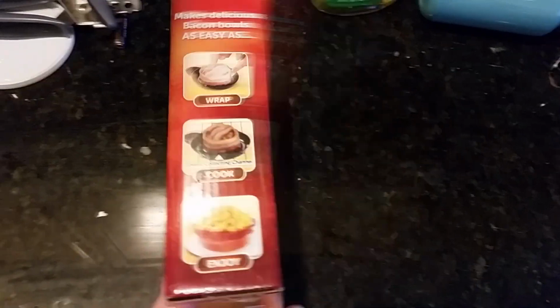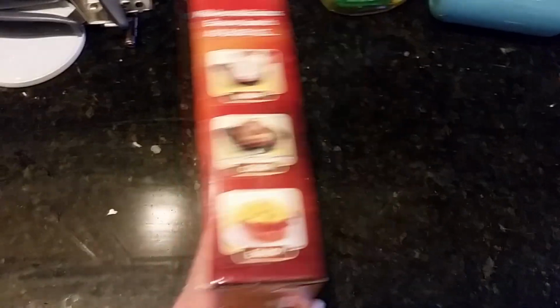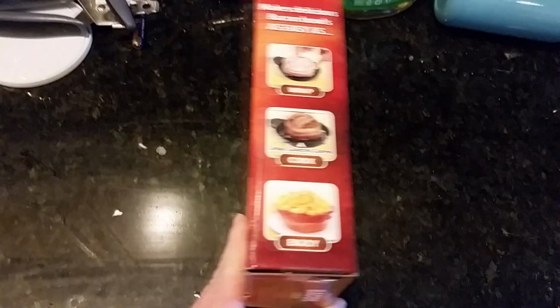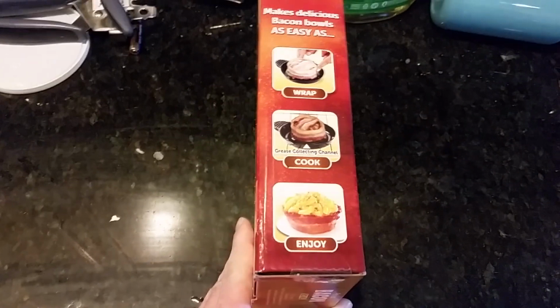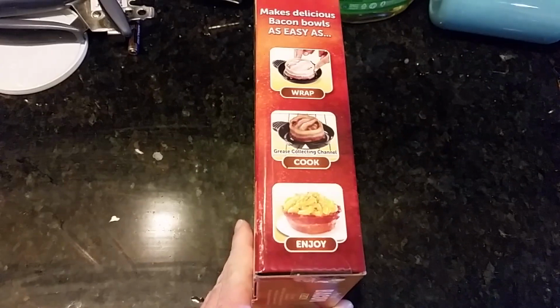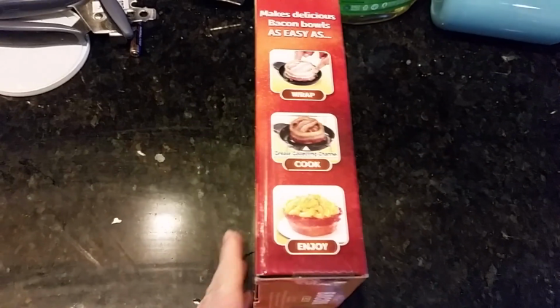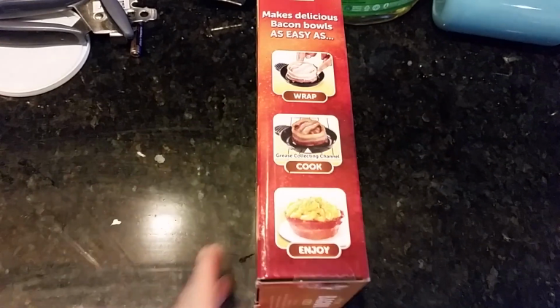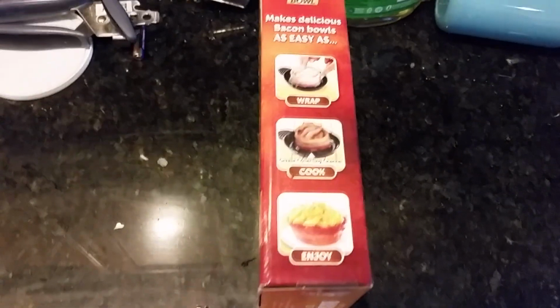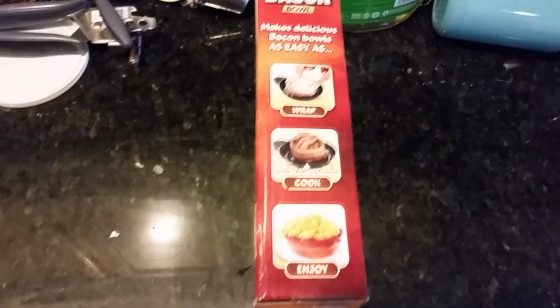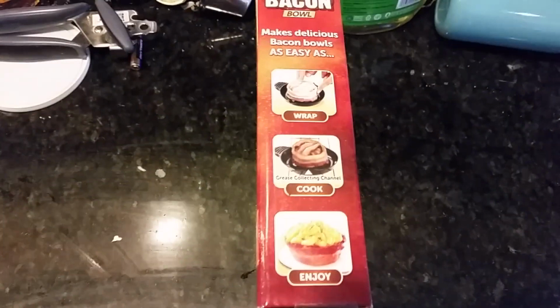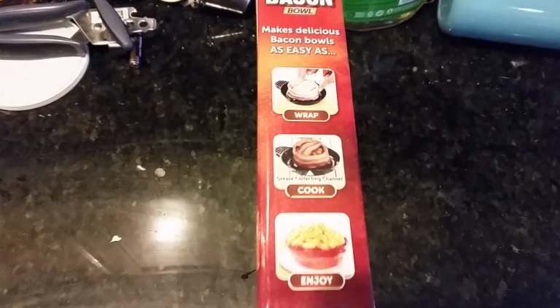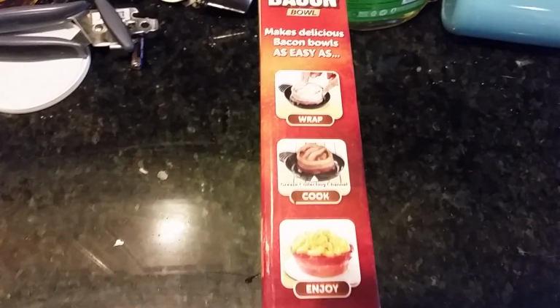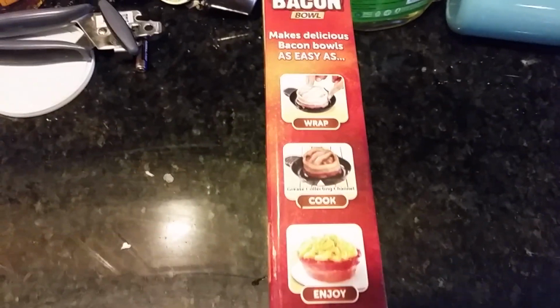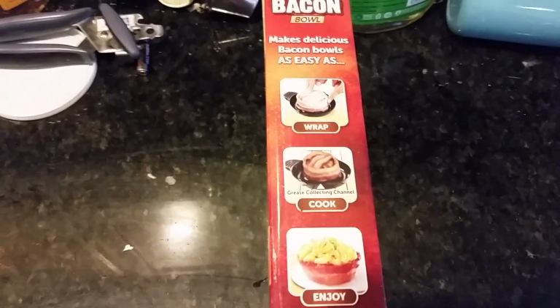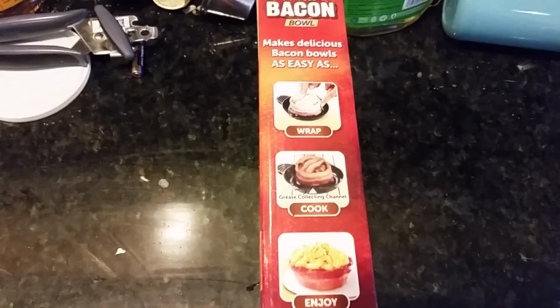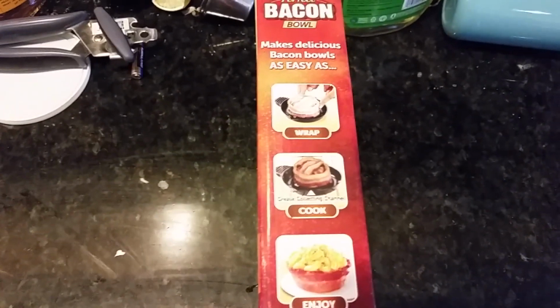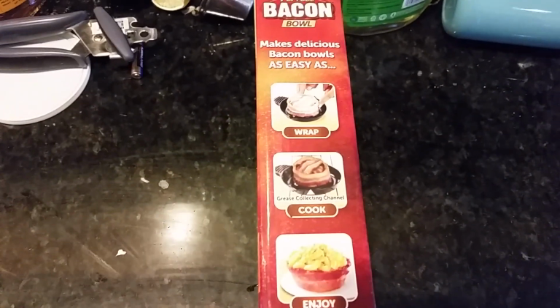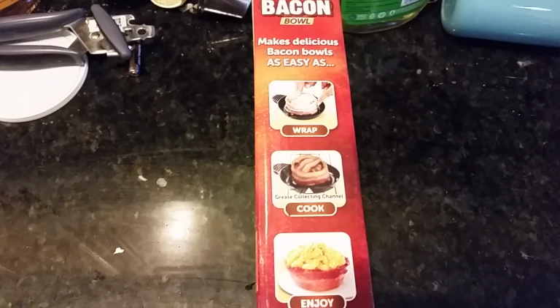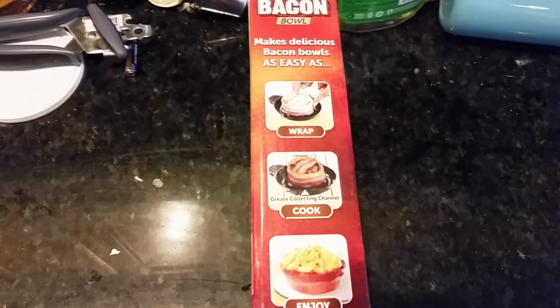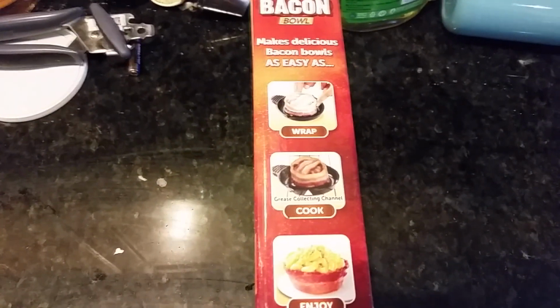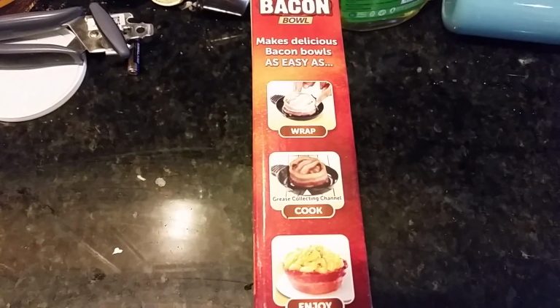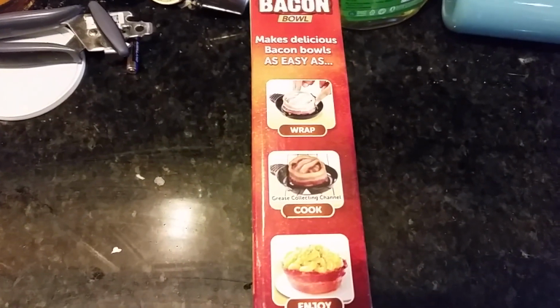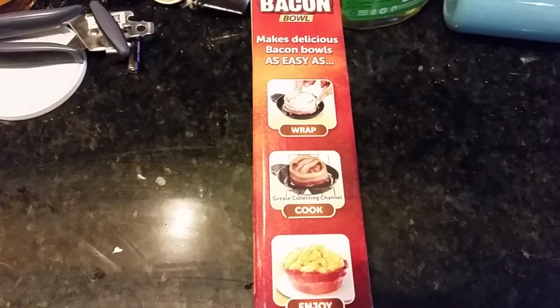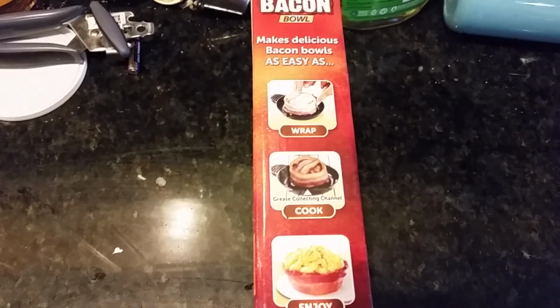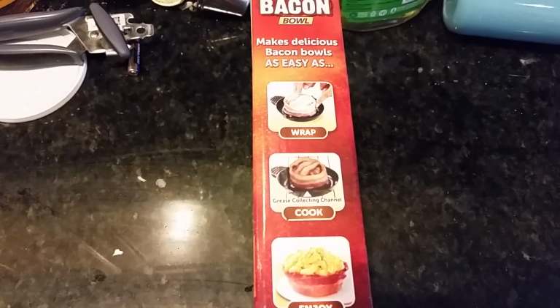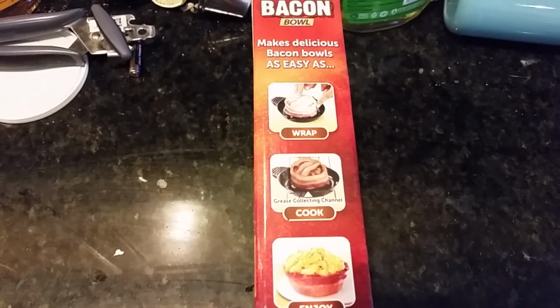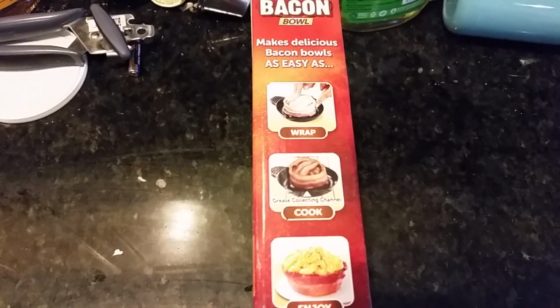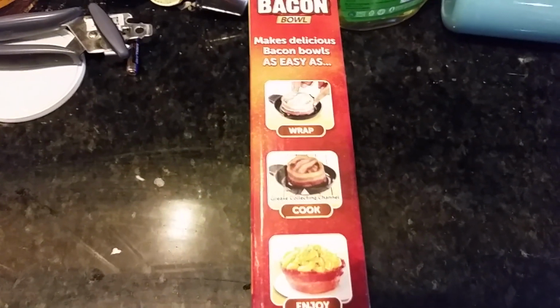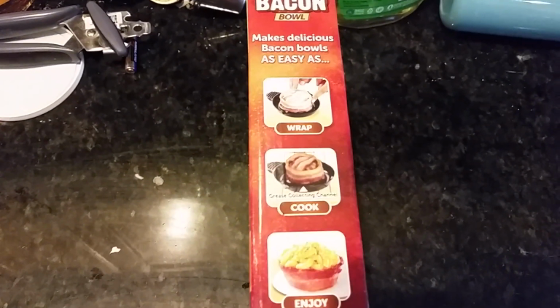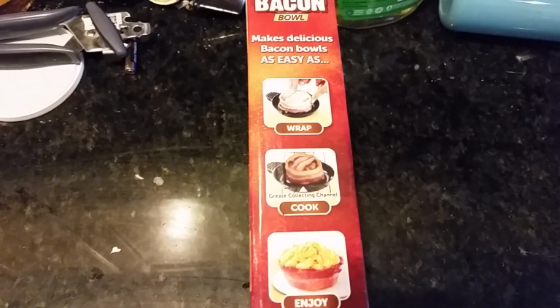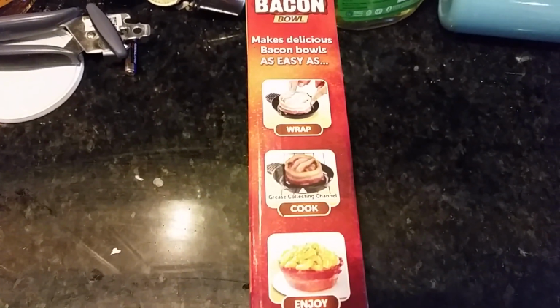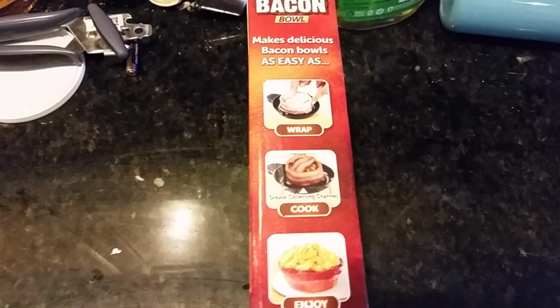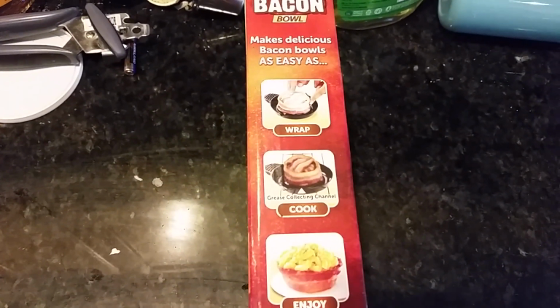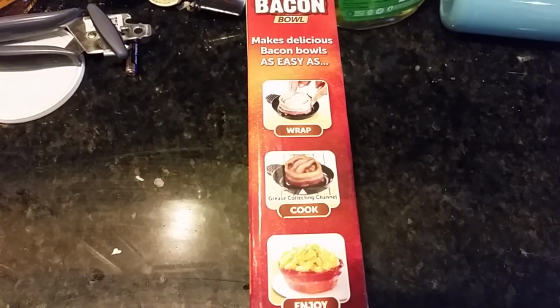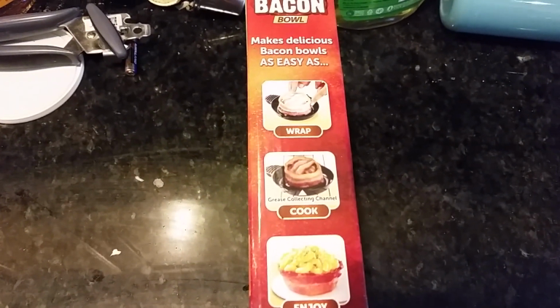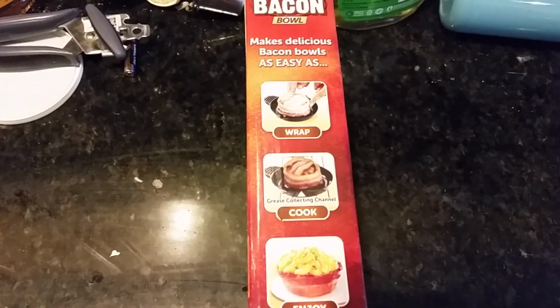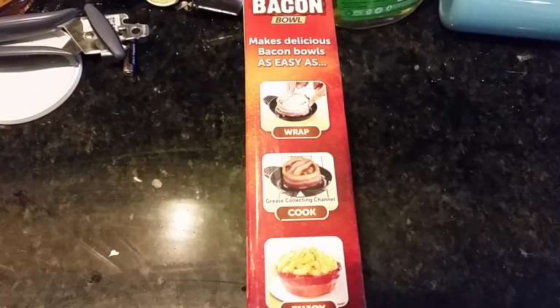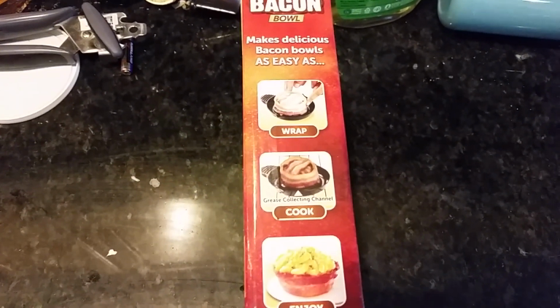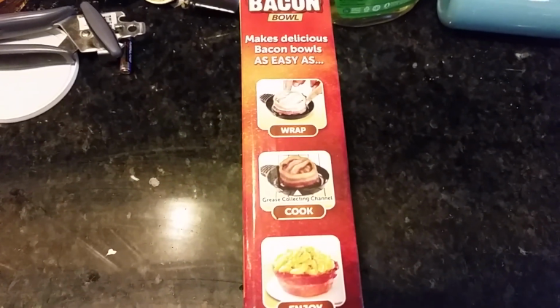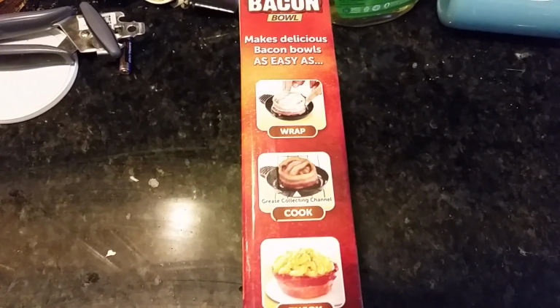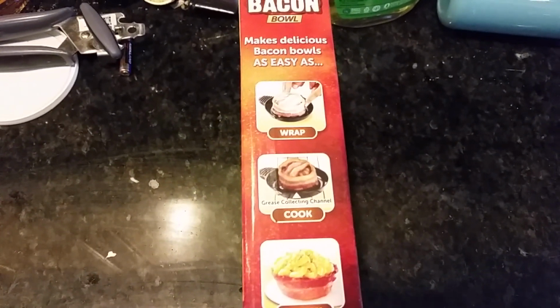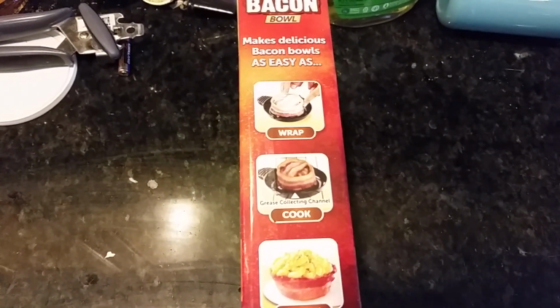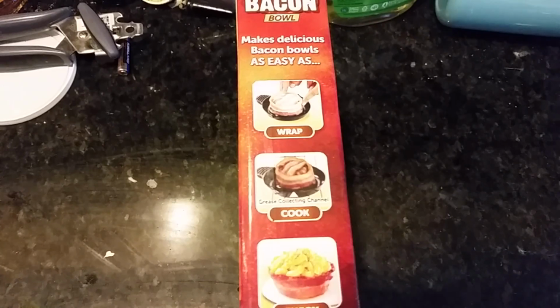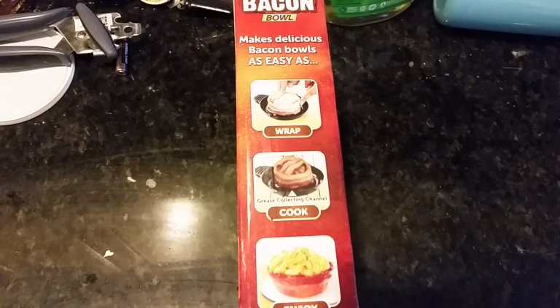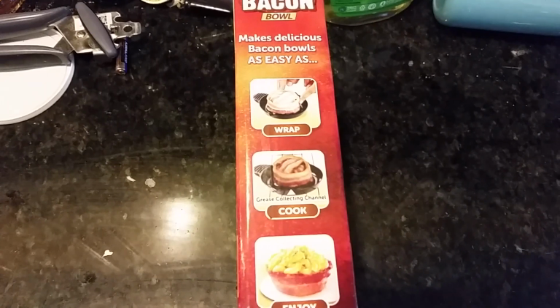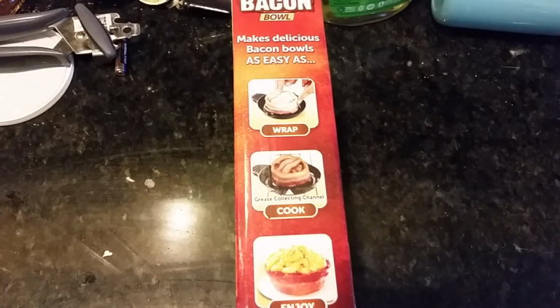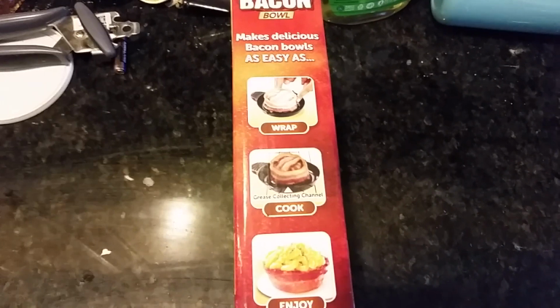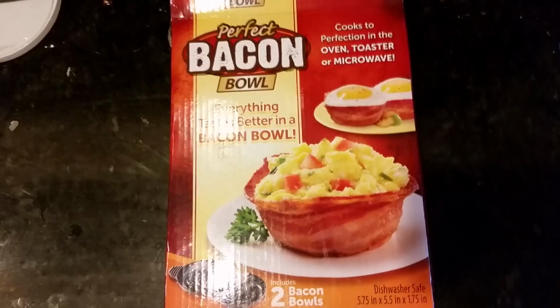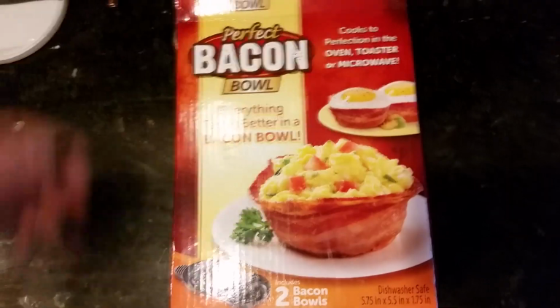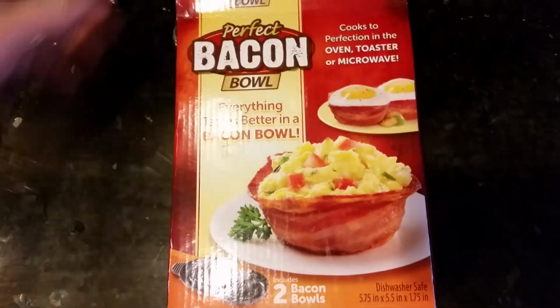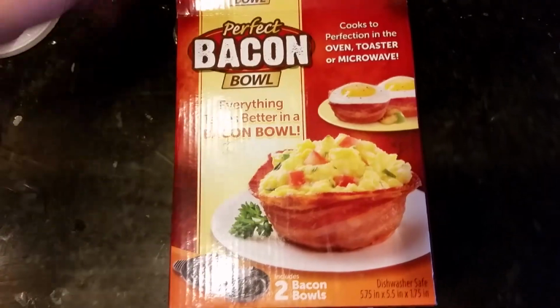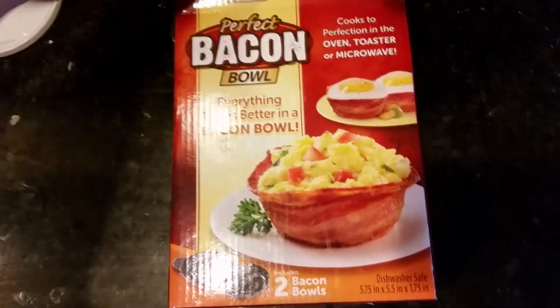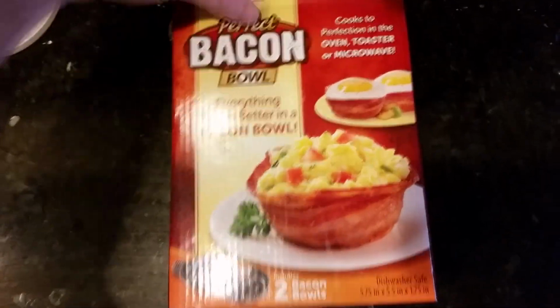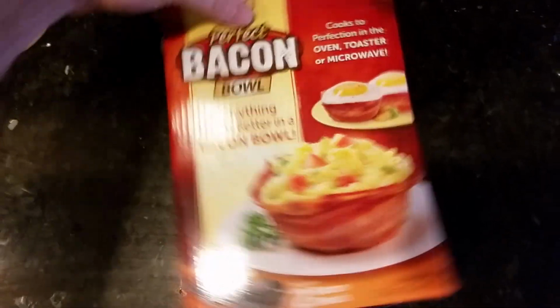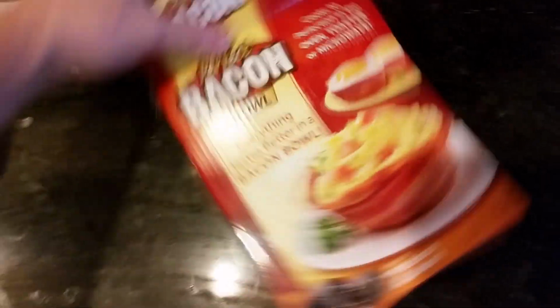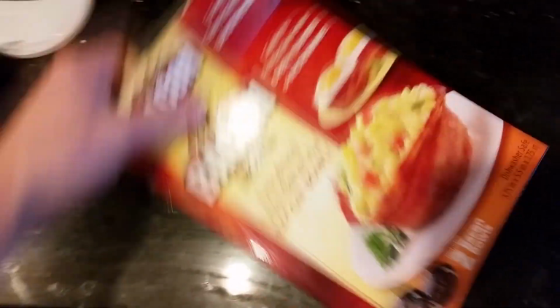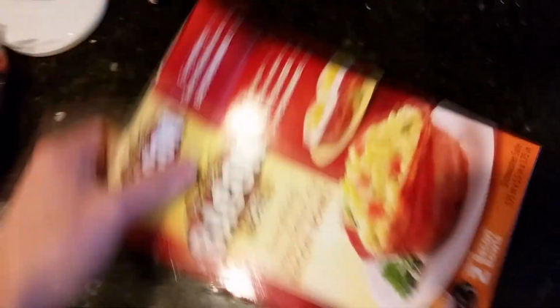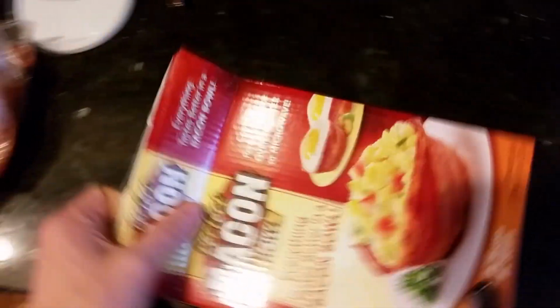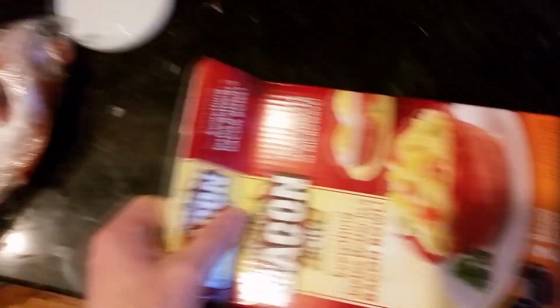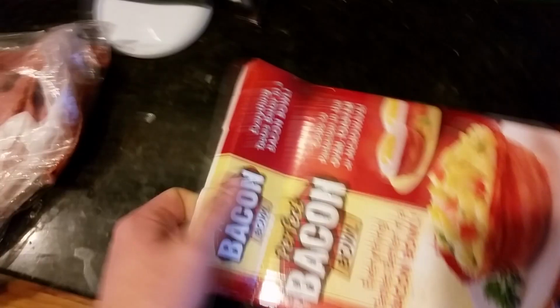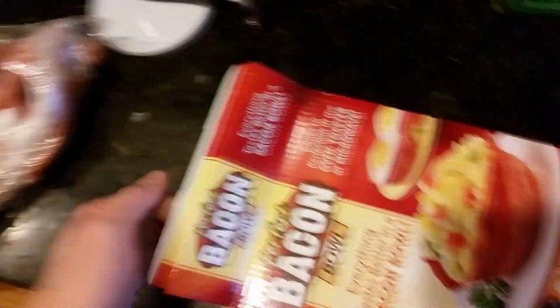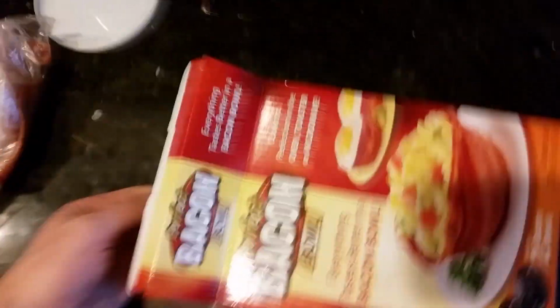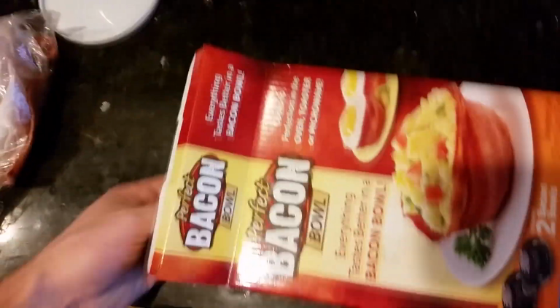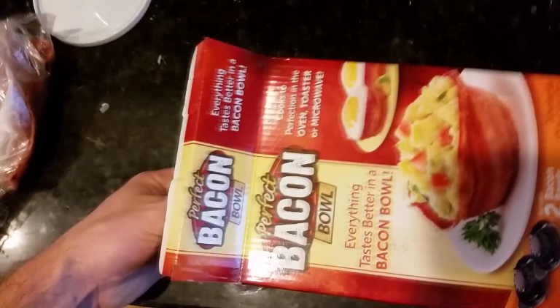Just wrap, cook, and enjoy. Alright, let's do this. Oh man, I can taste the bacon already.